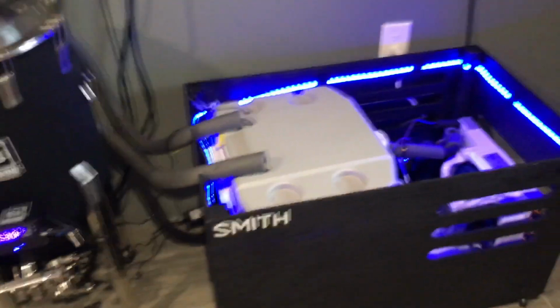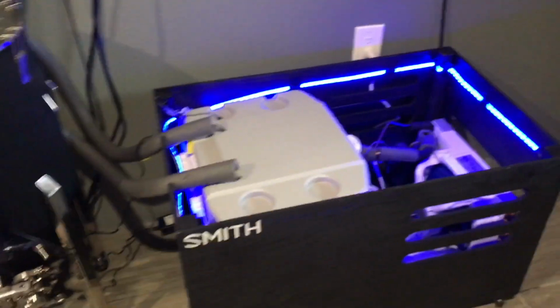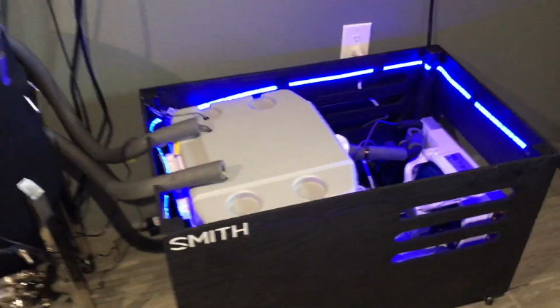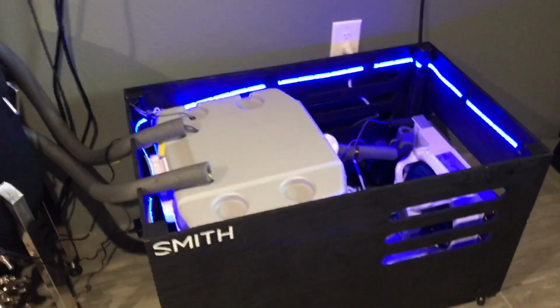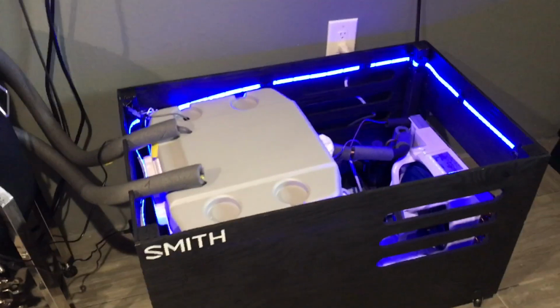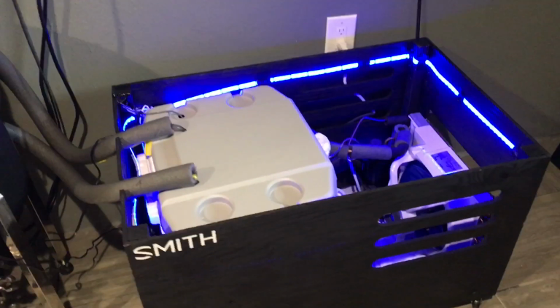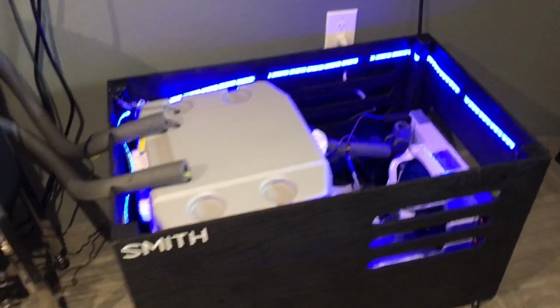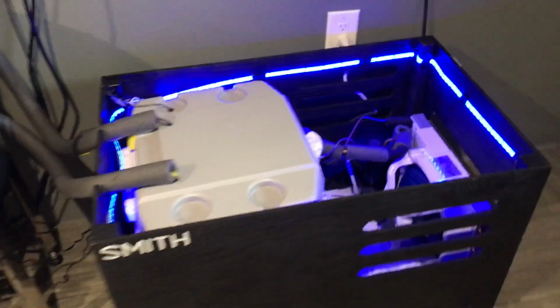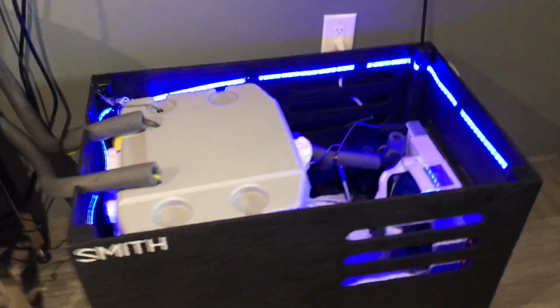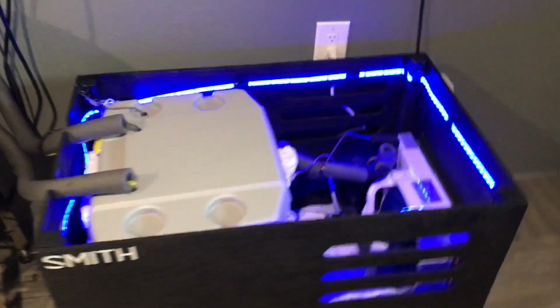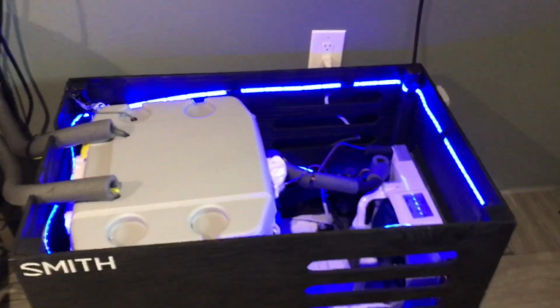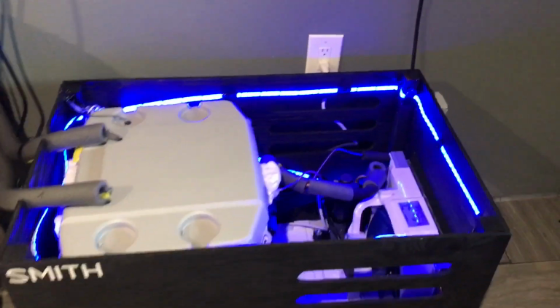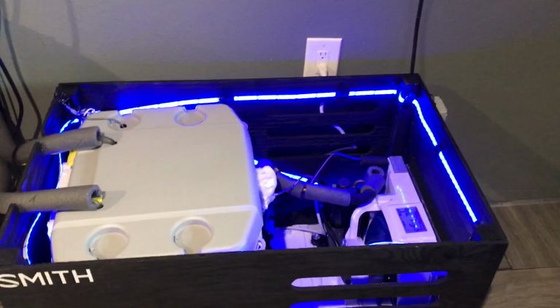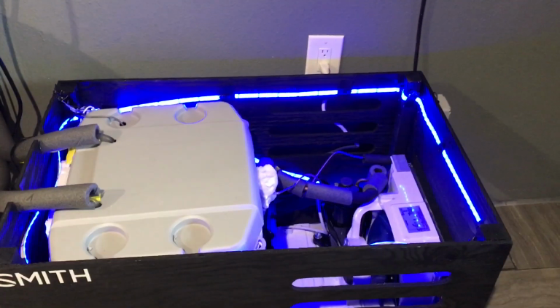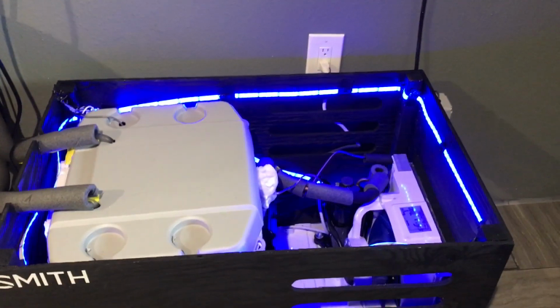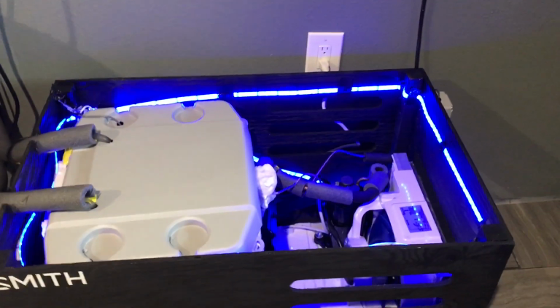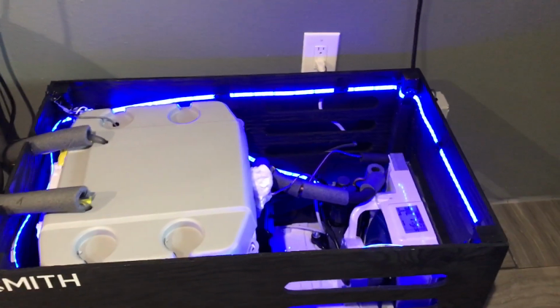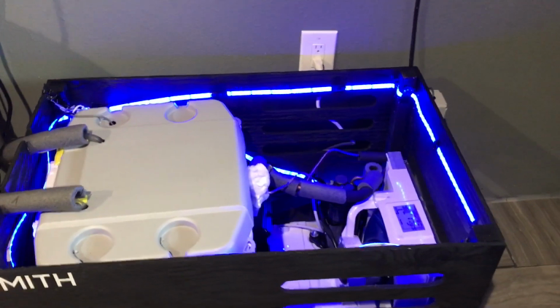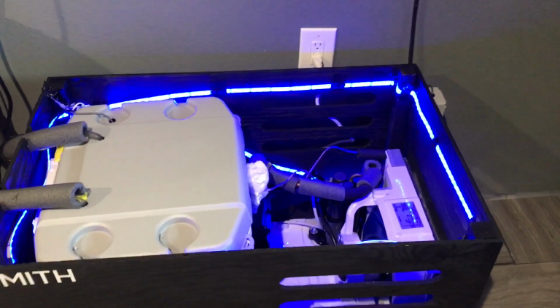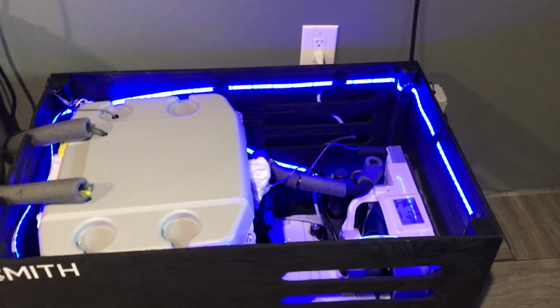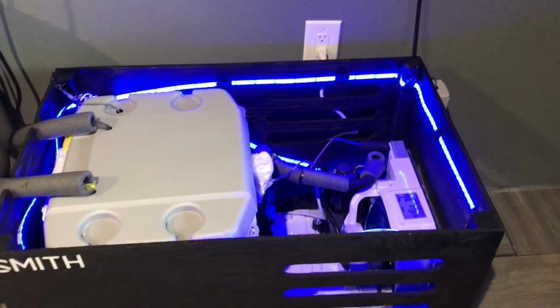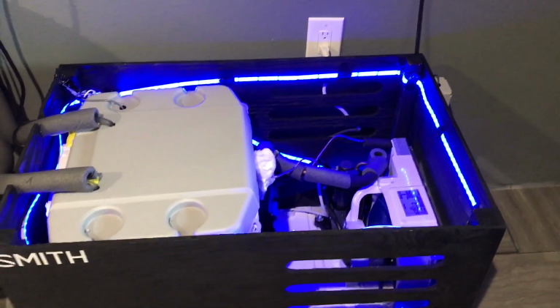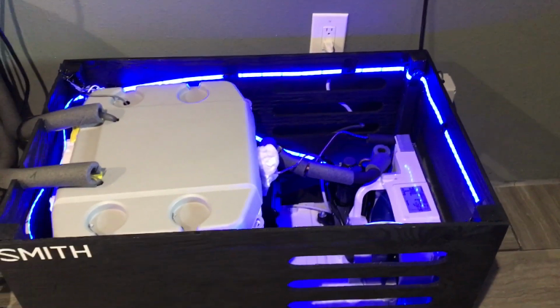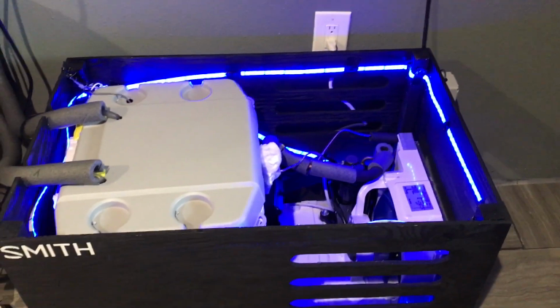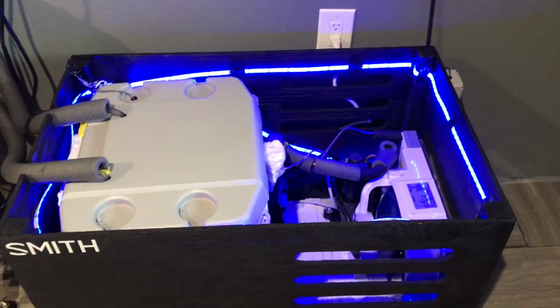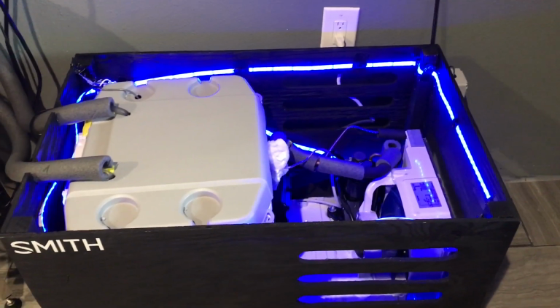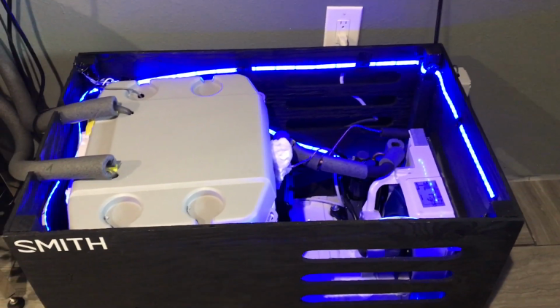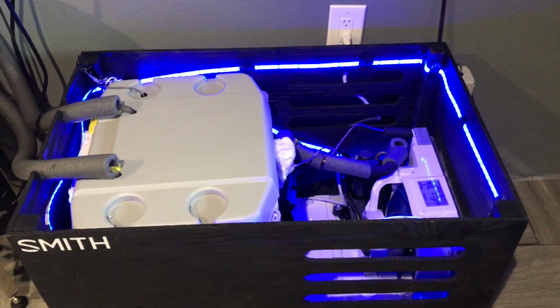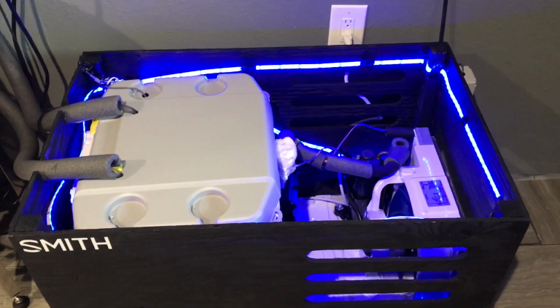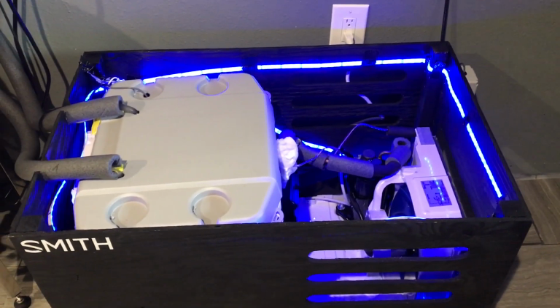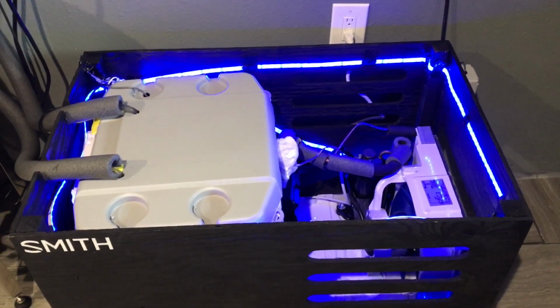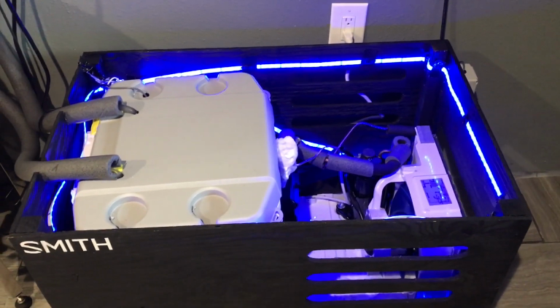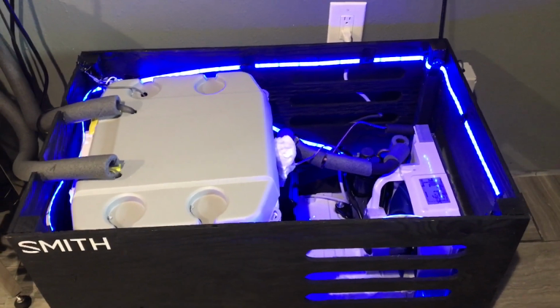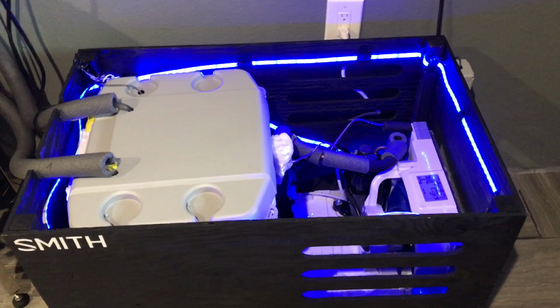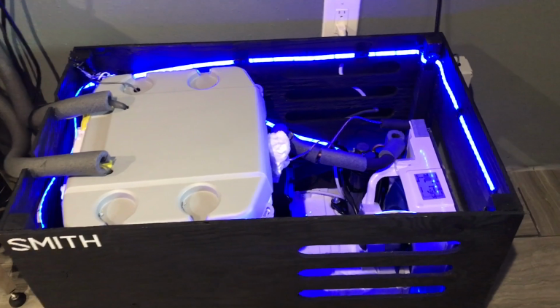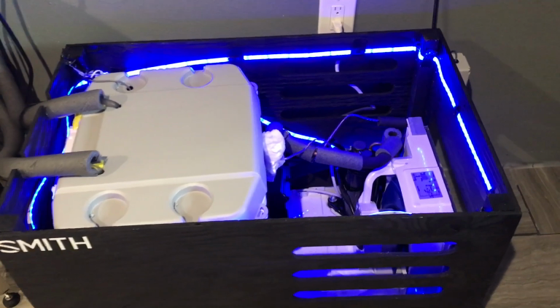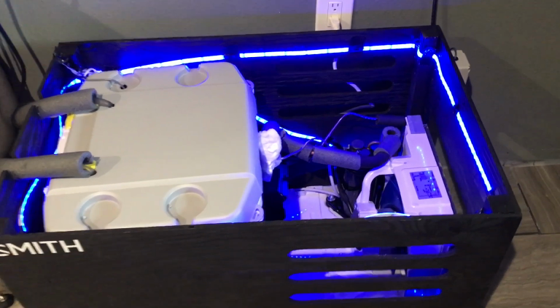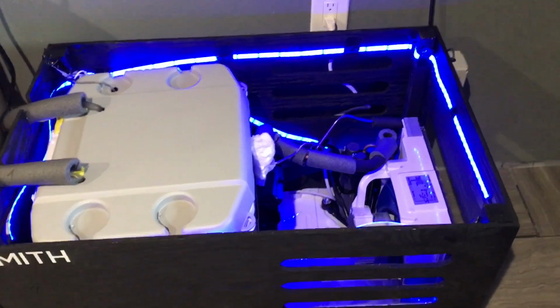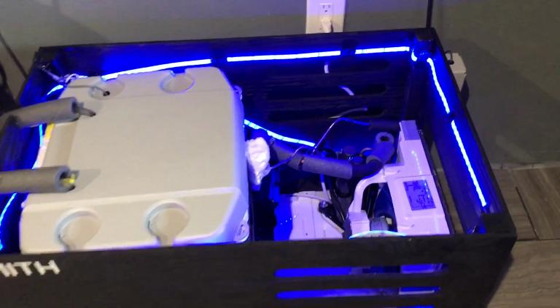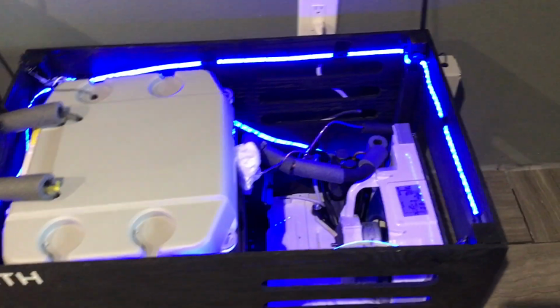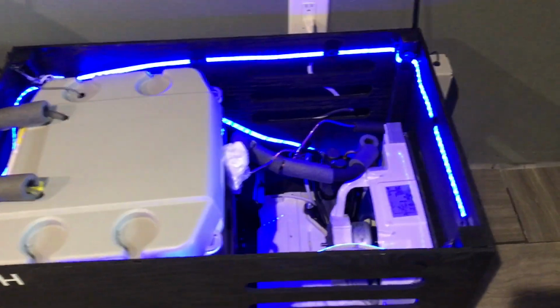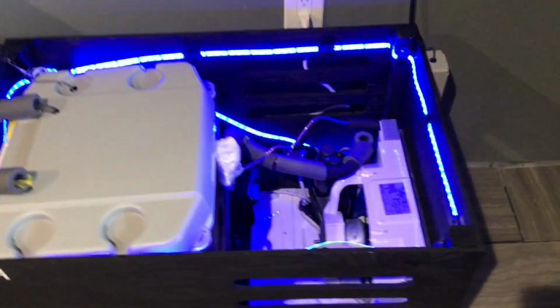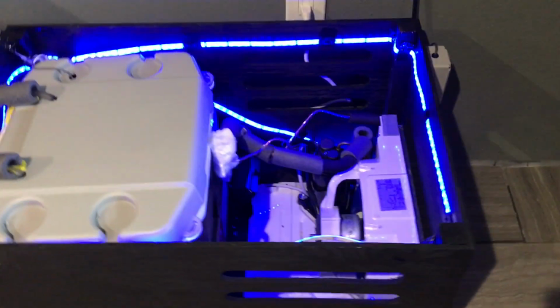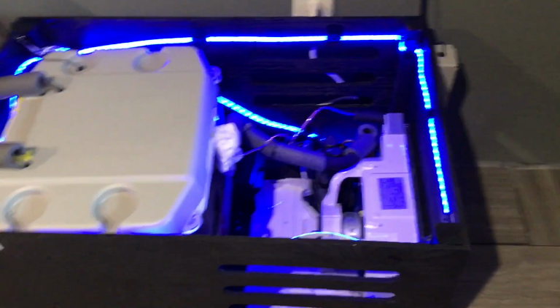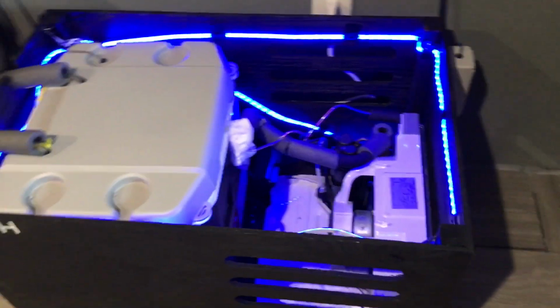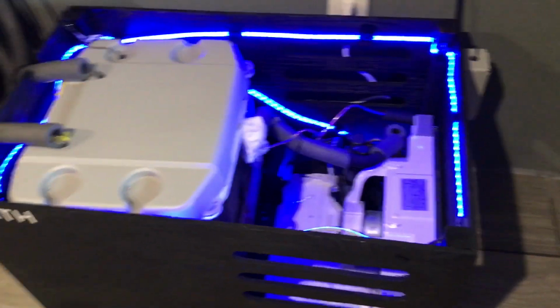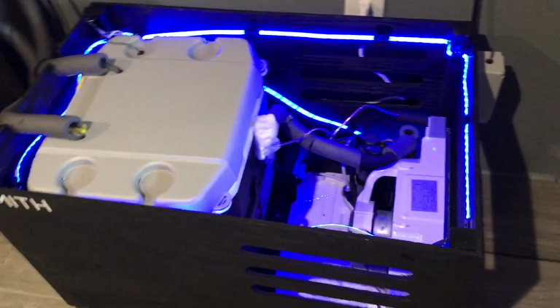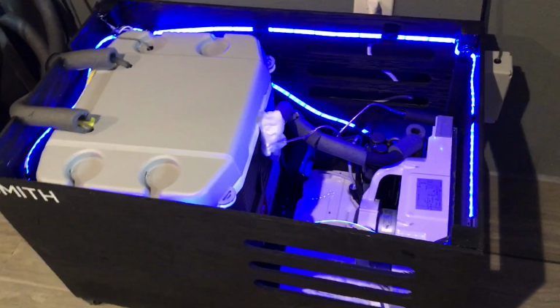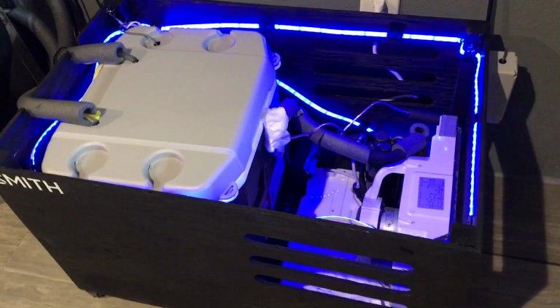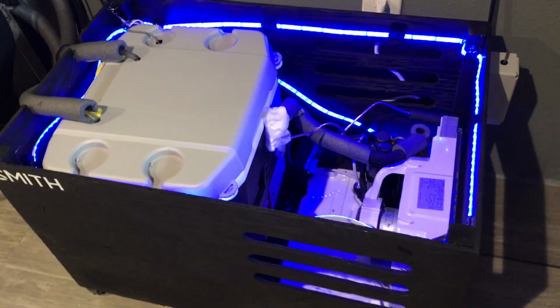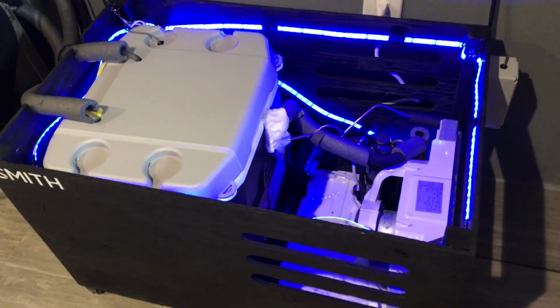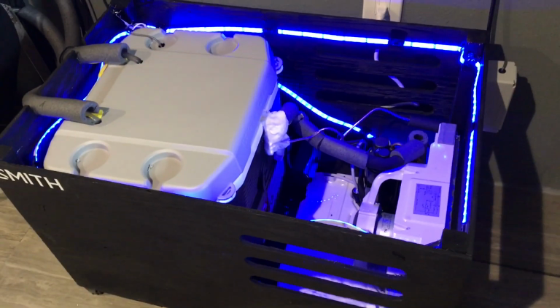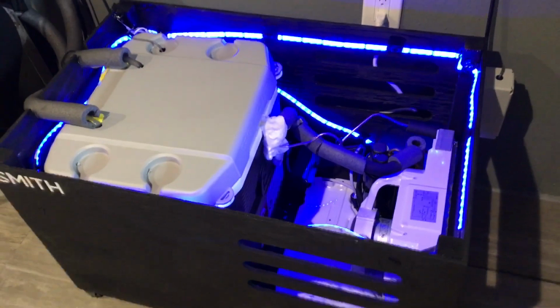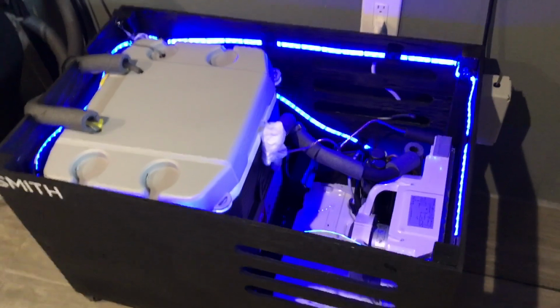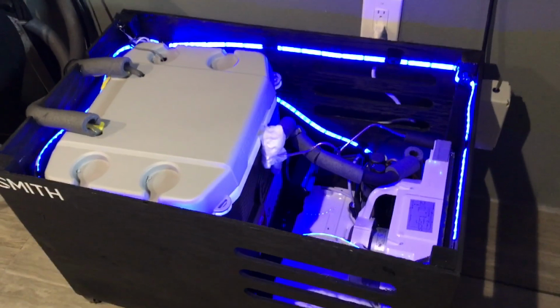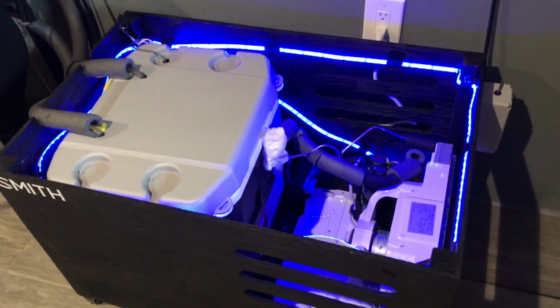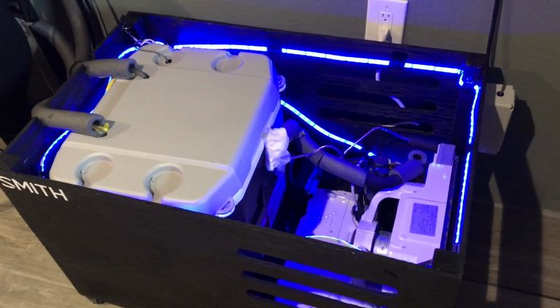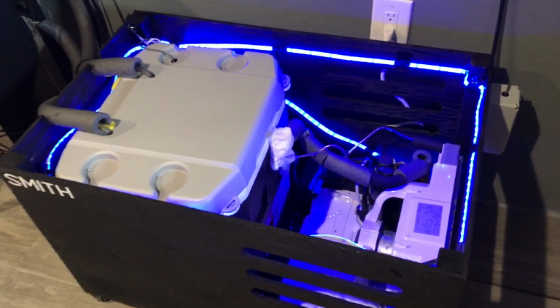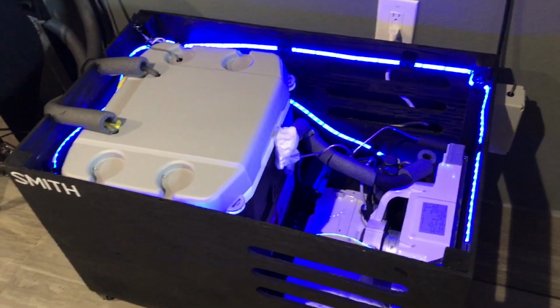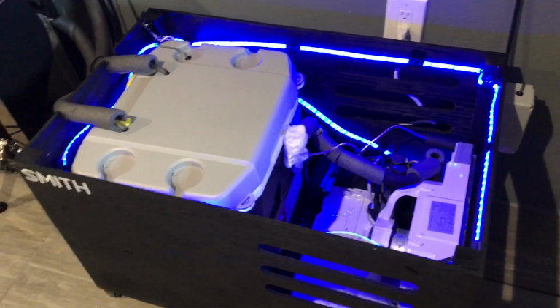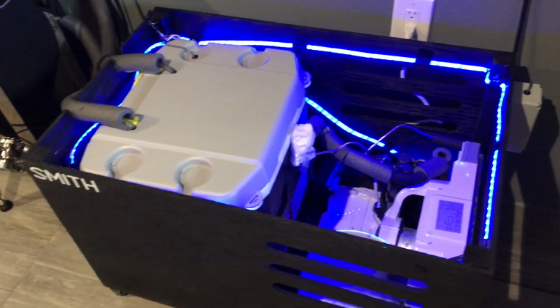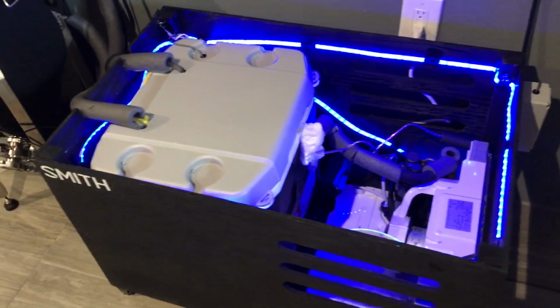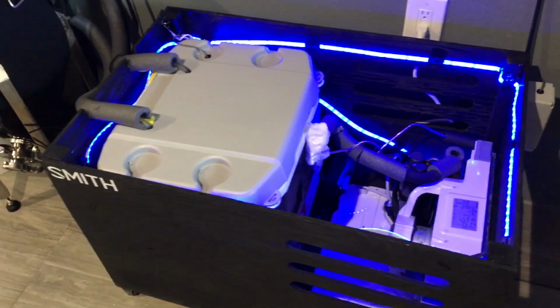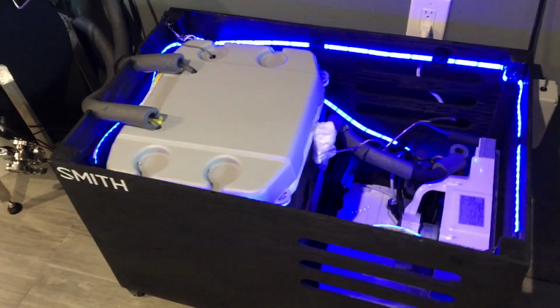Otherwise I just added some LED lights to kind of fancy it up a little bit — it looks pretty badass in the brewery.